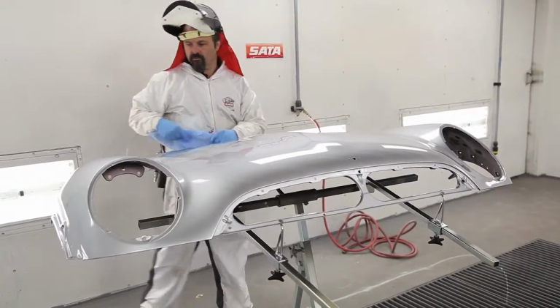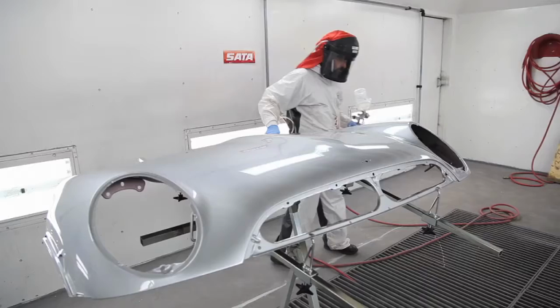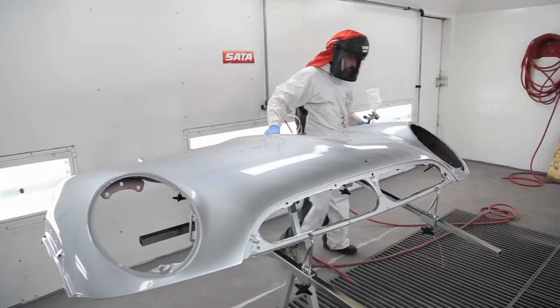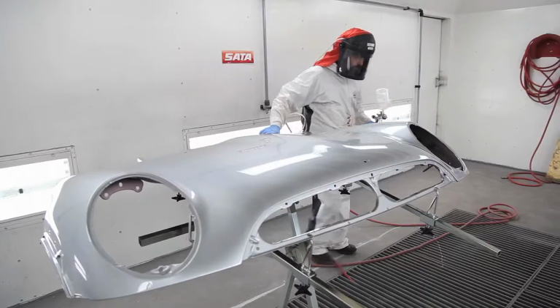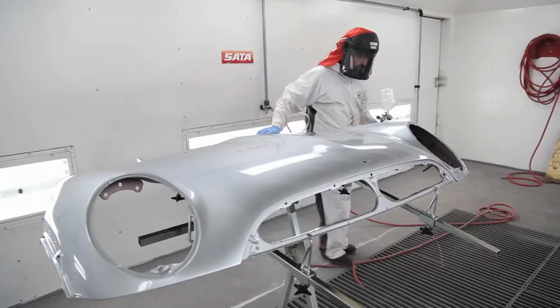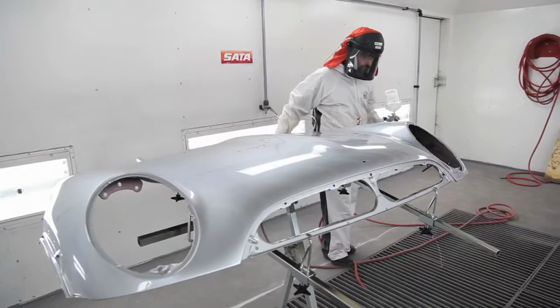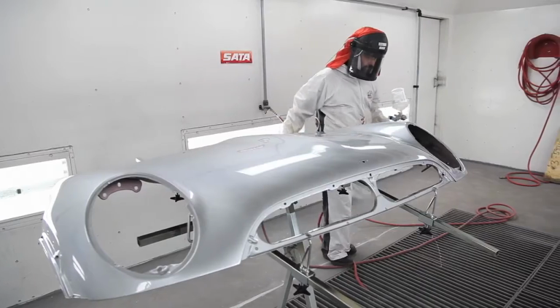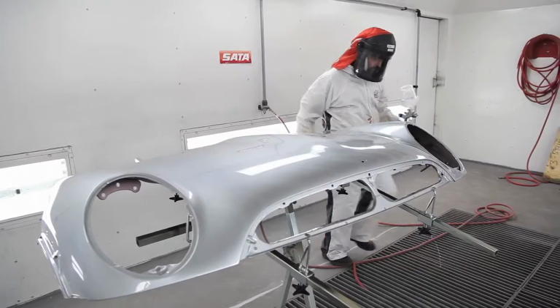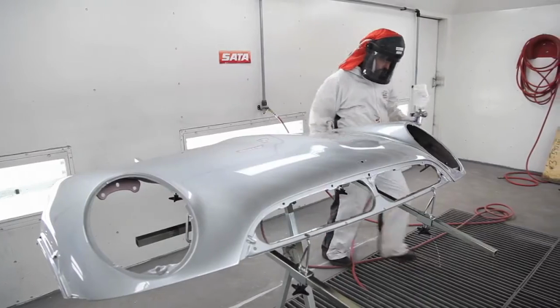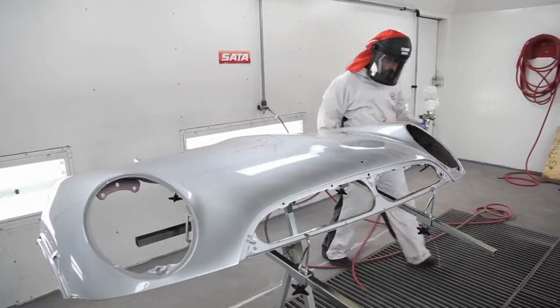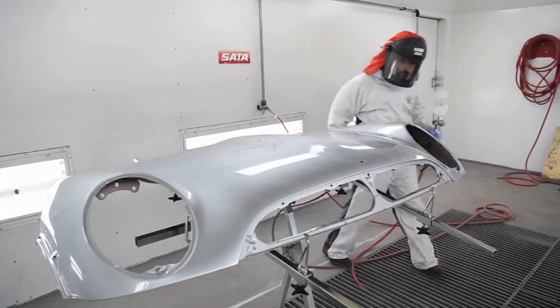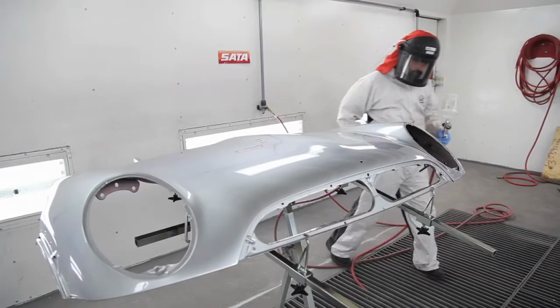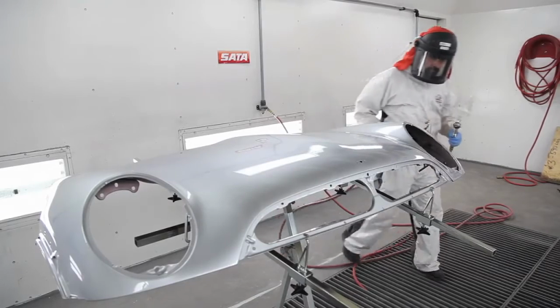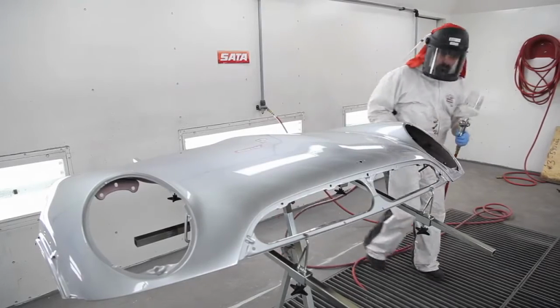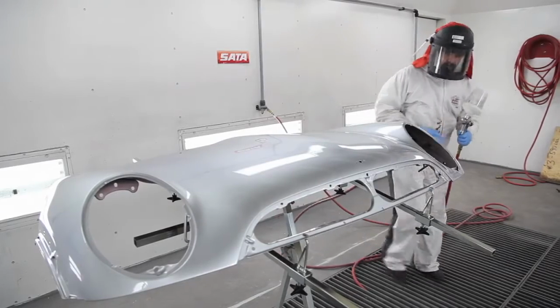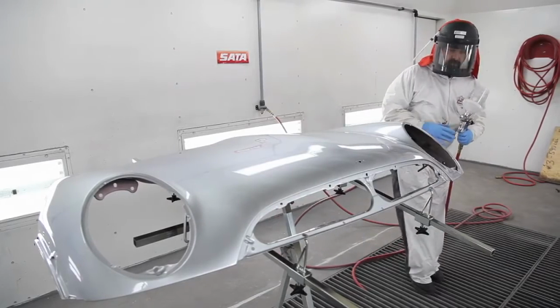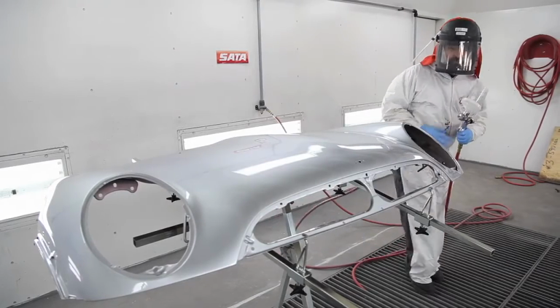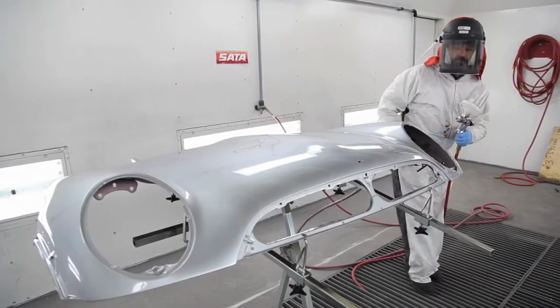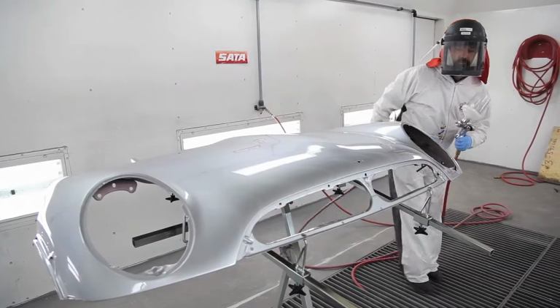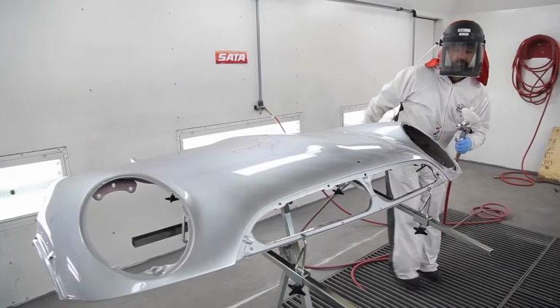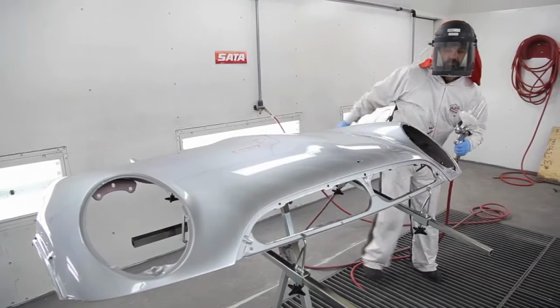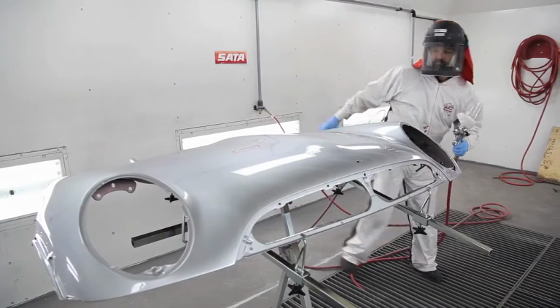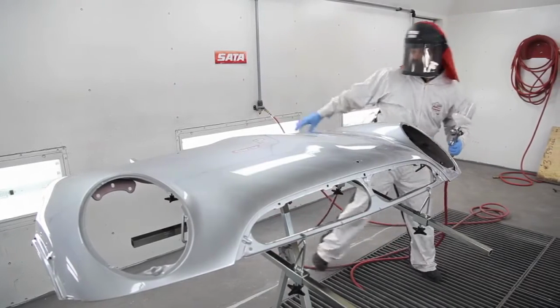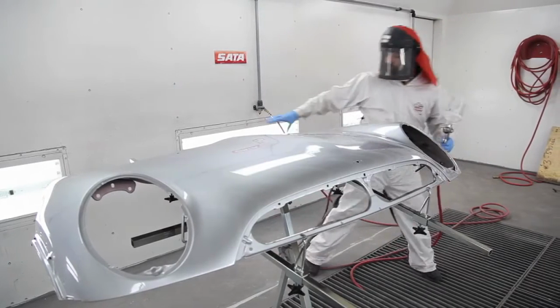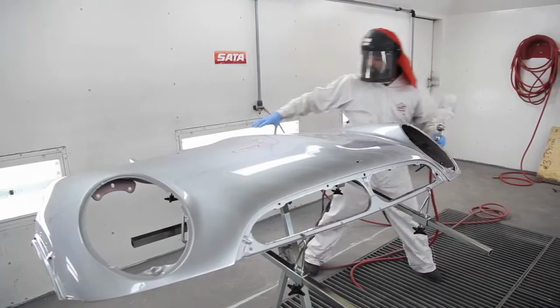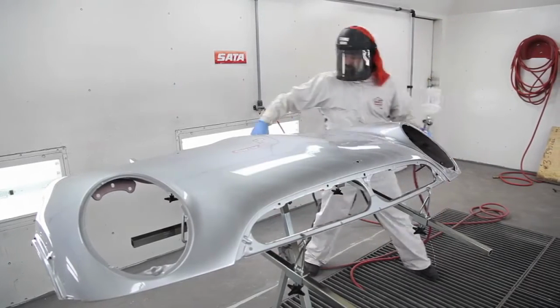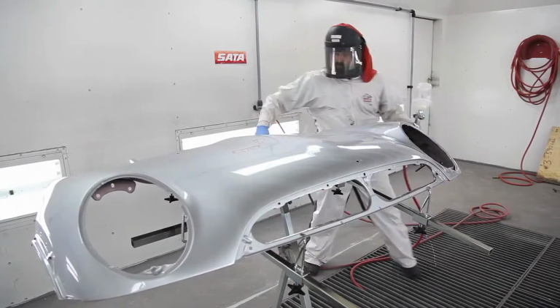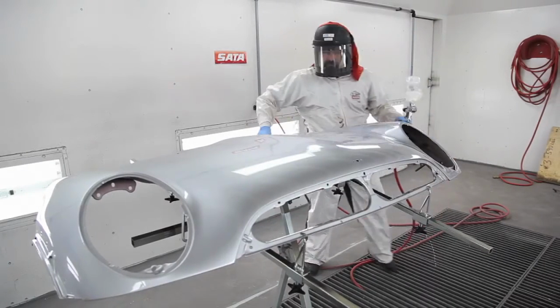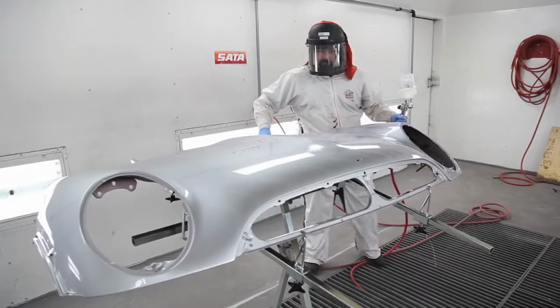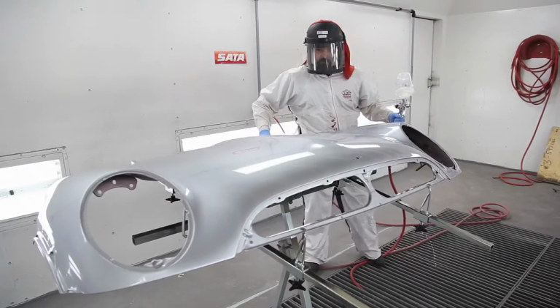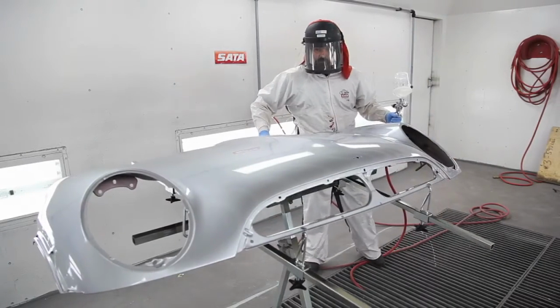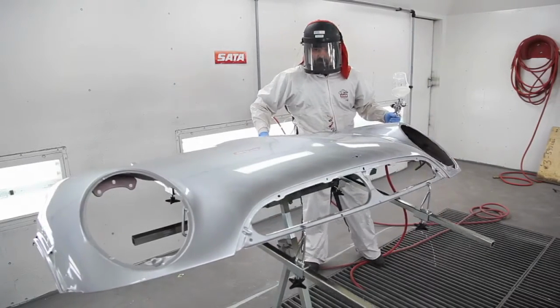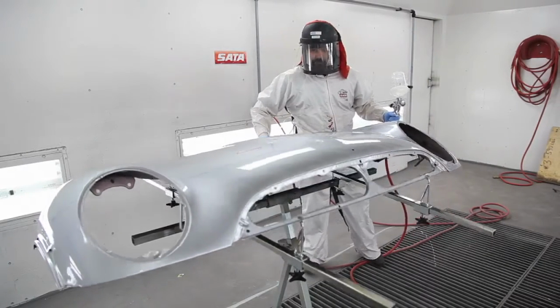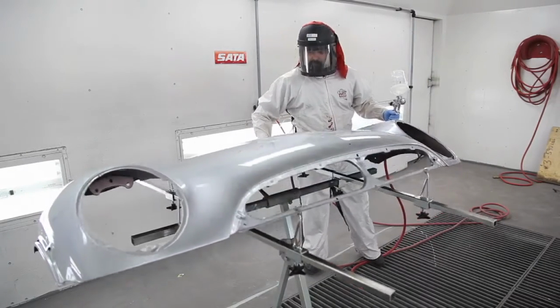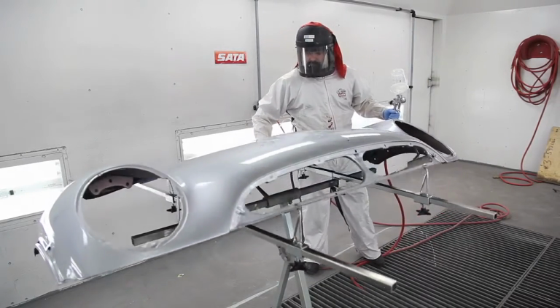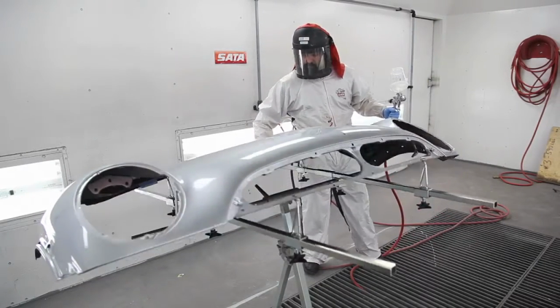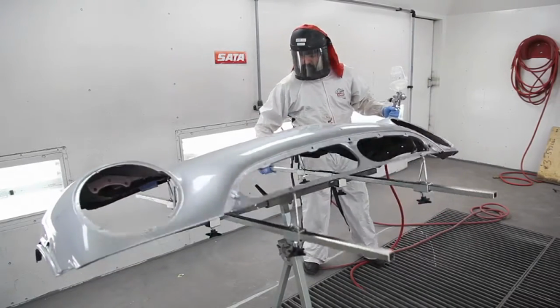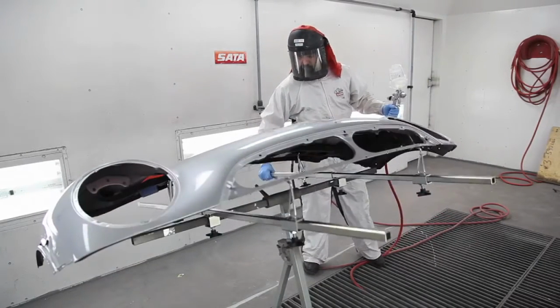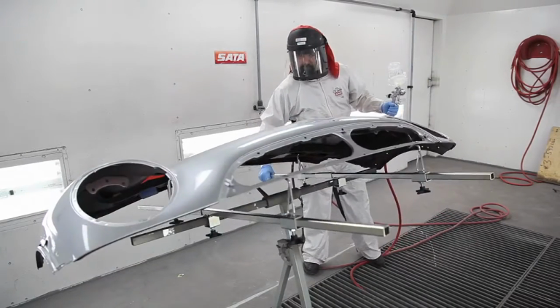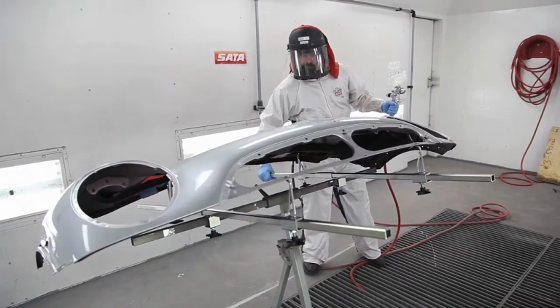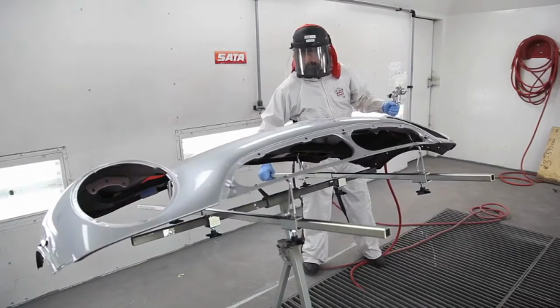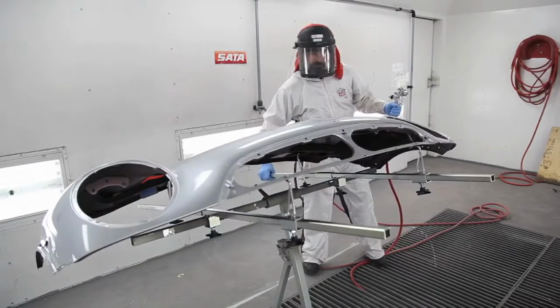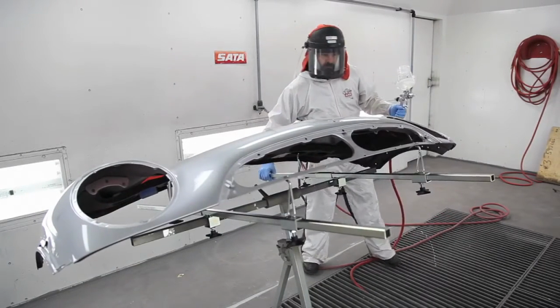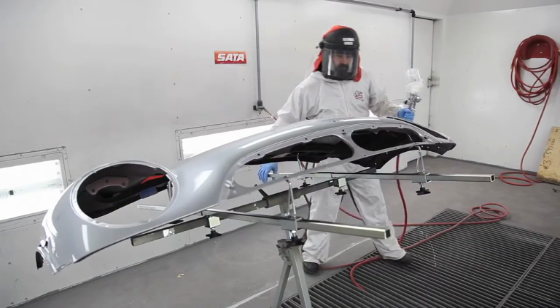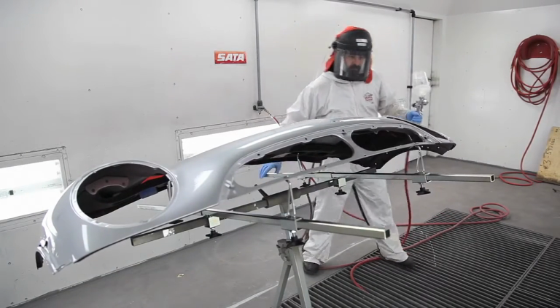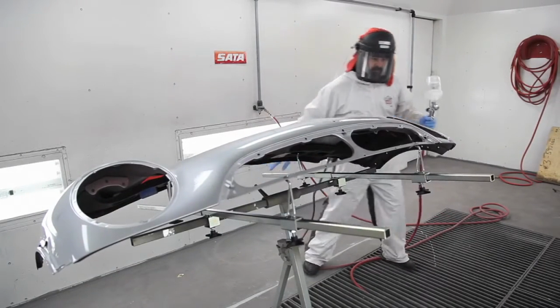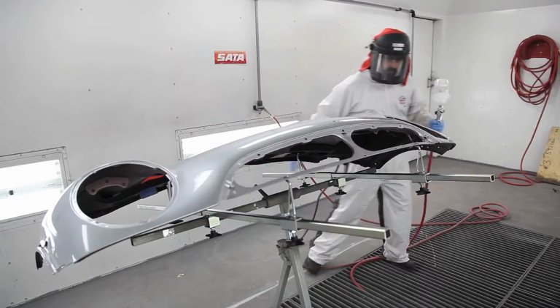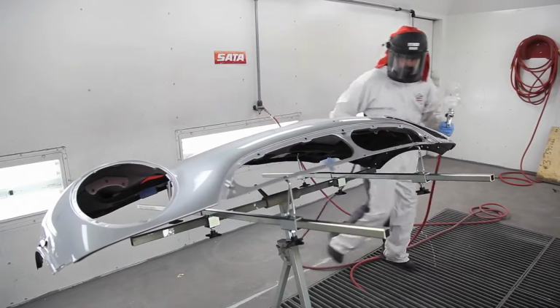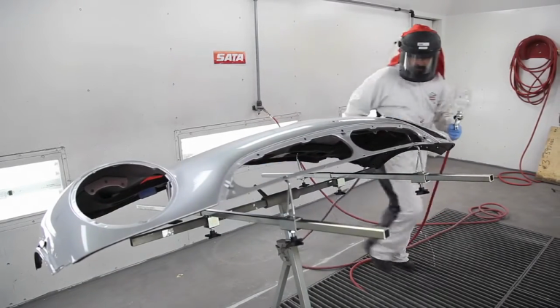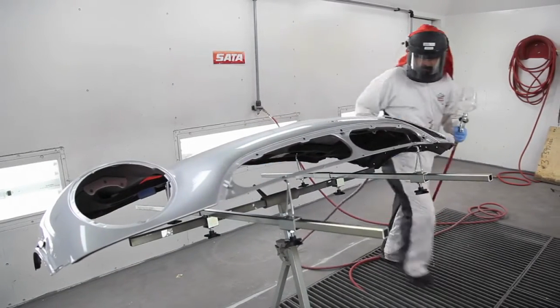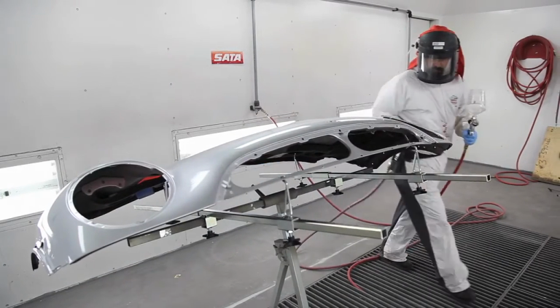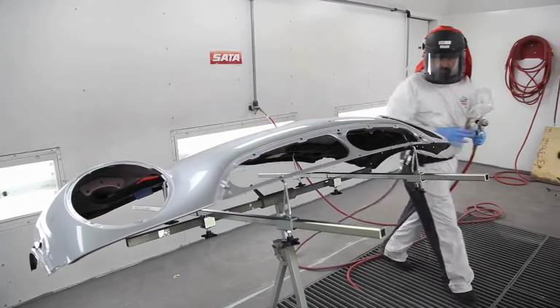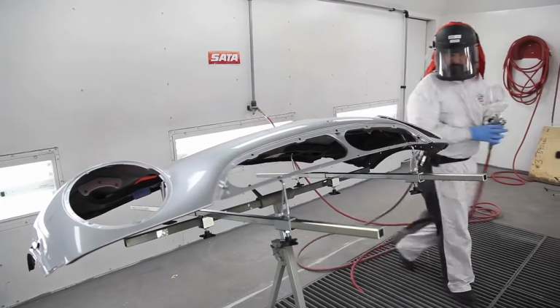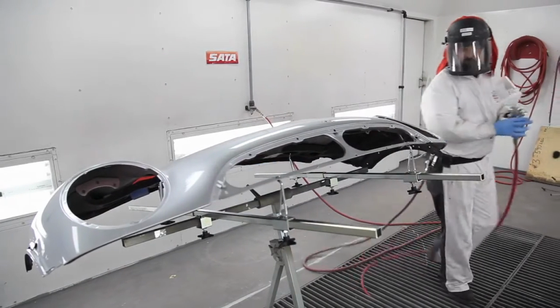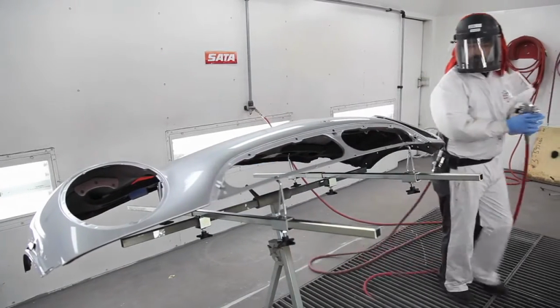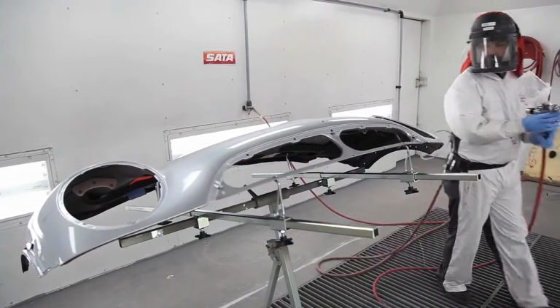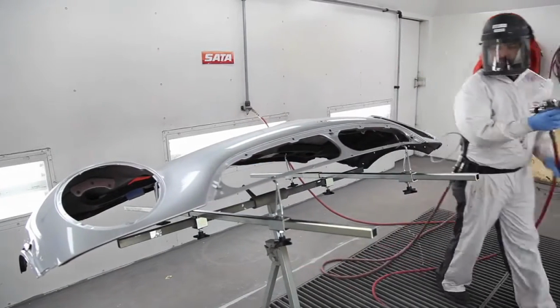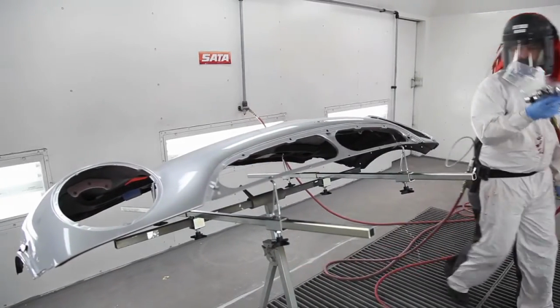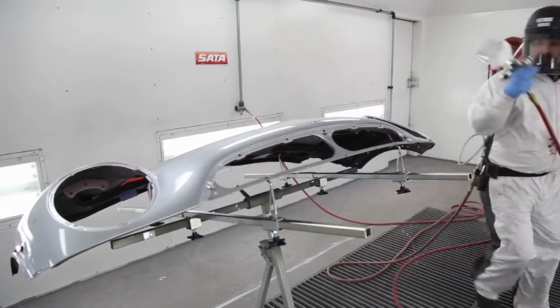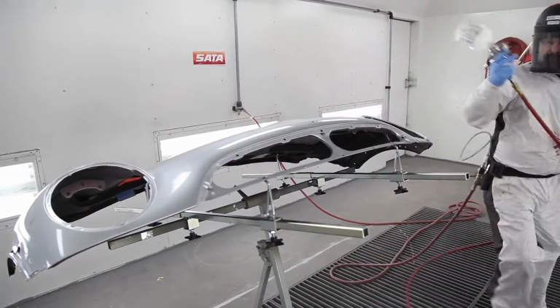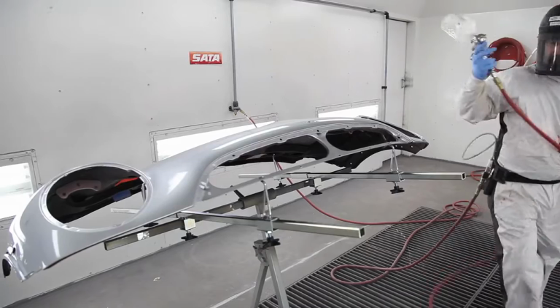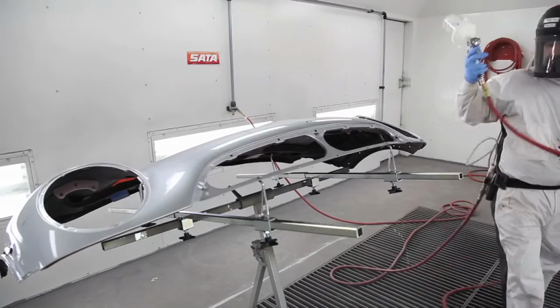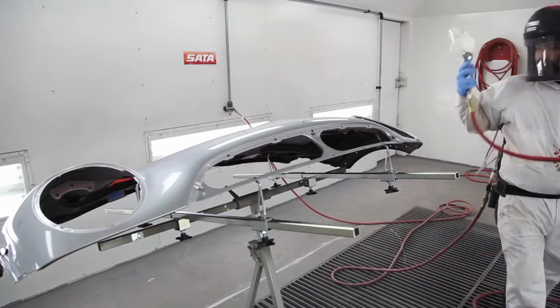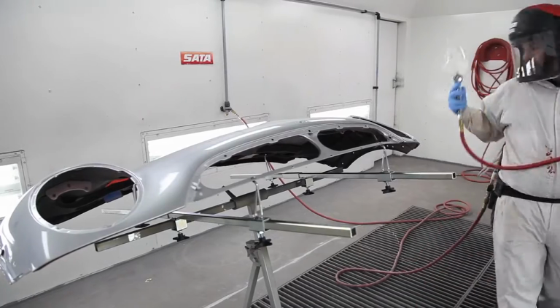Thirdly, you can adjust the panel and the placement of the panel while it's in use, so you don't have to take it off the stand as you're using it if you need to adjust the placement.